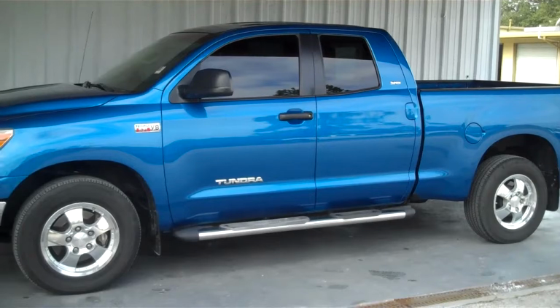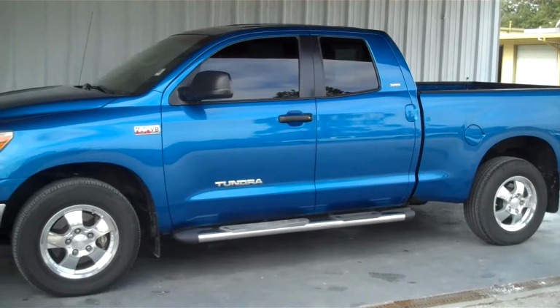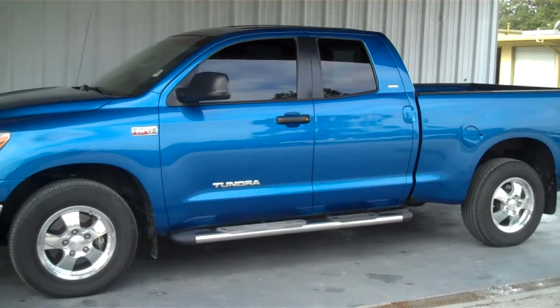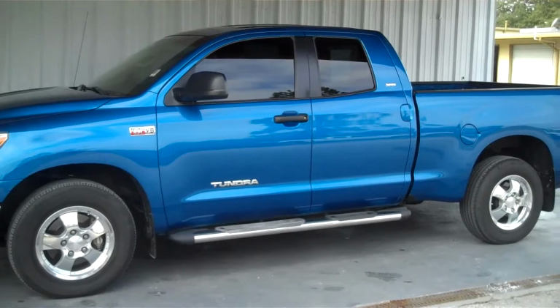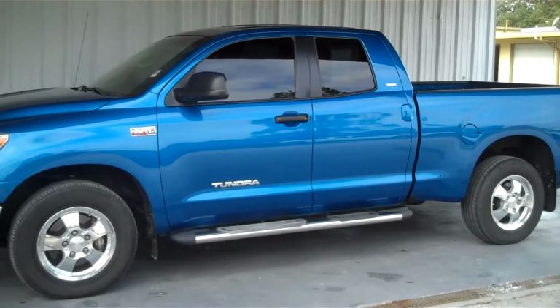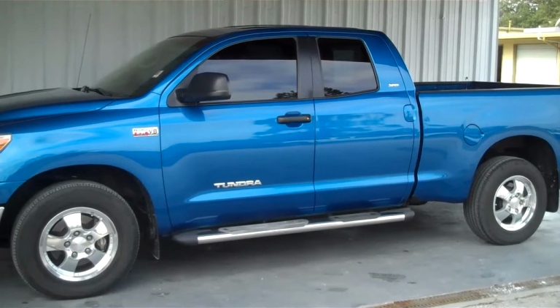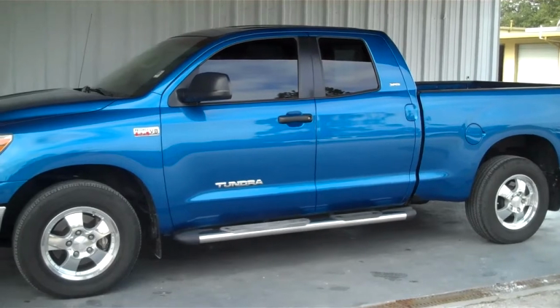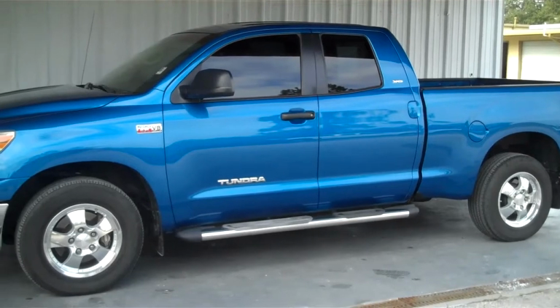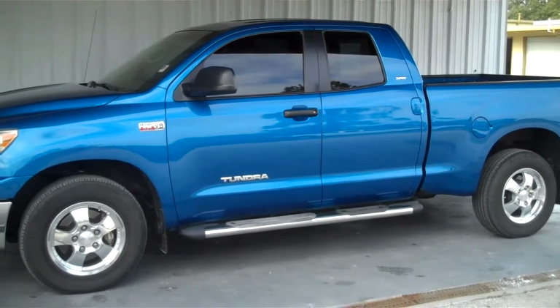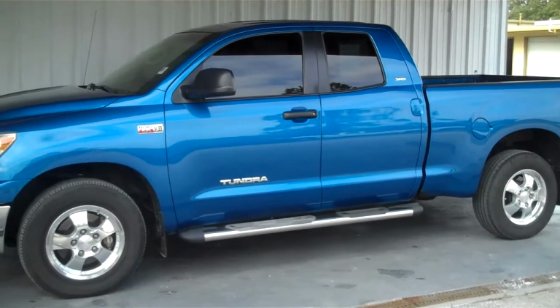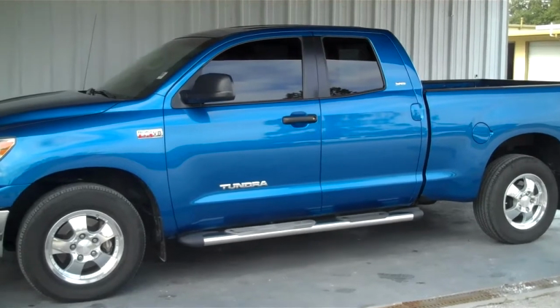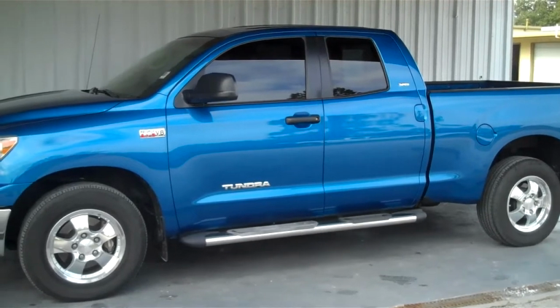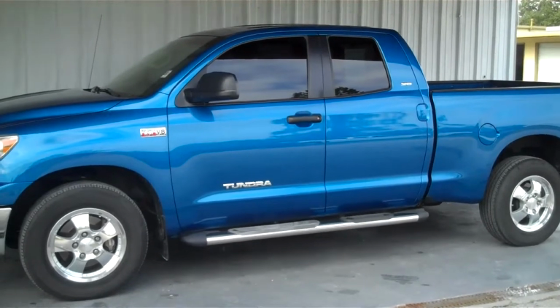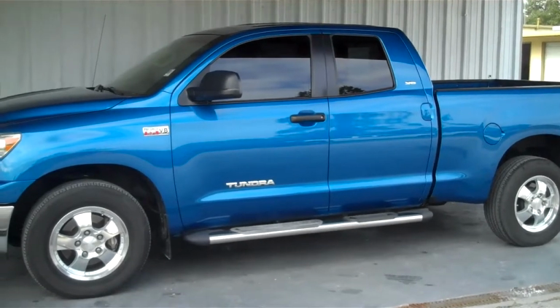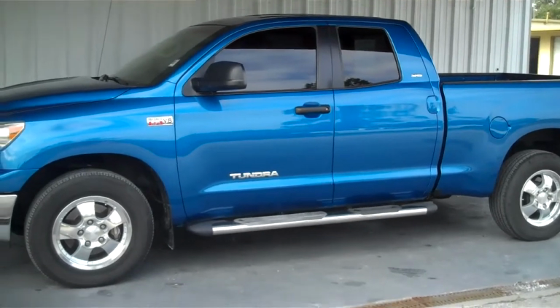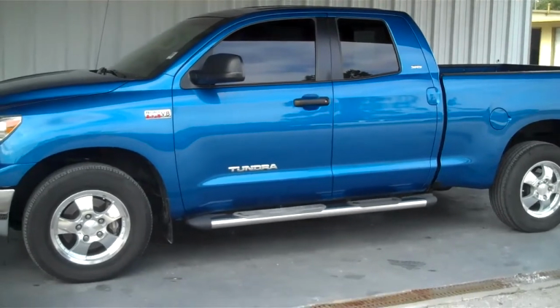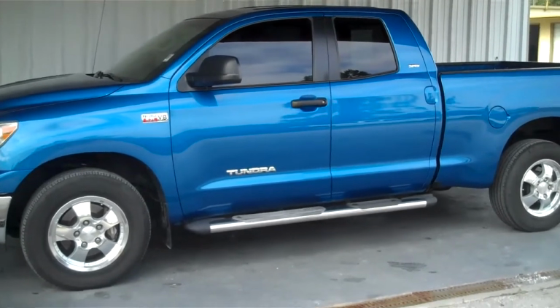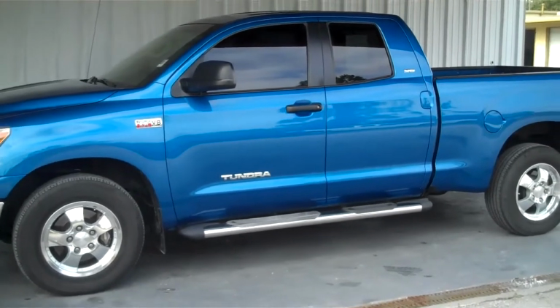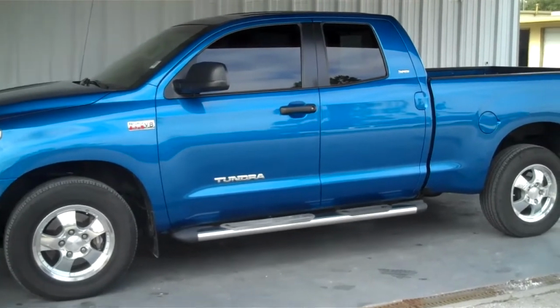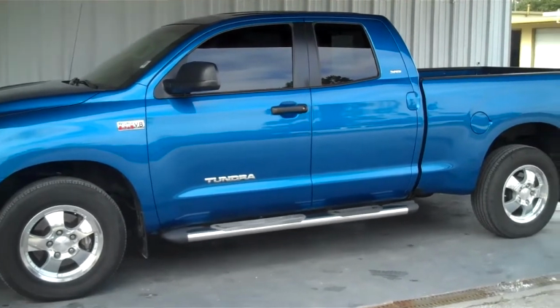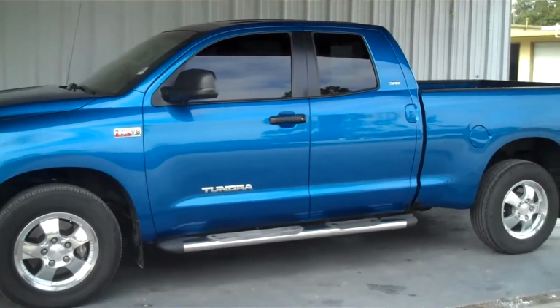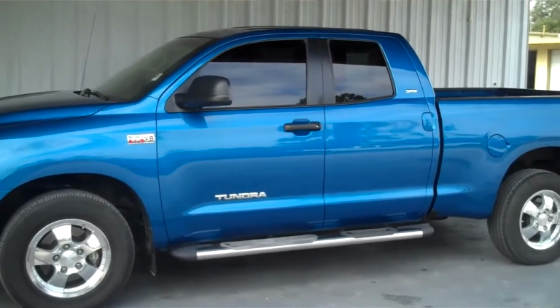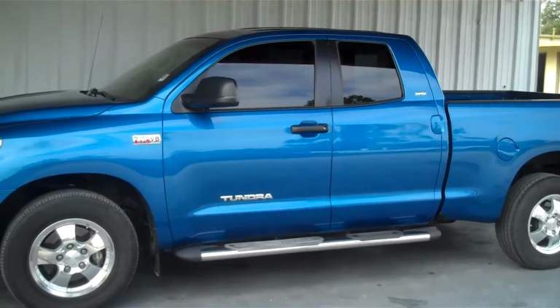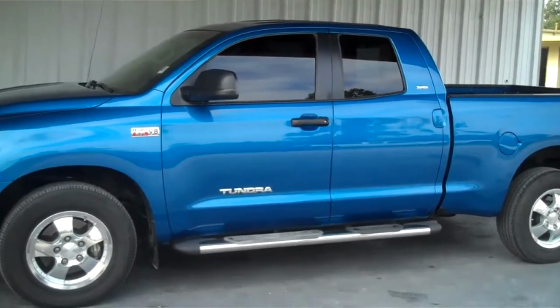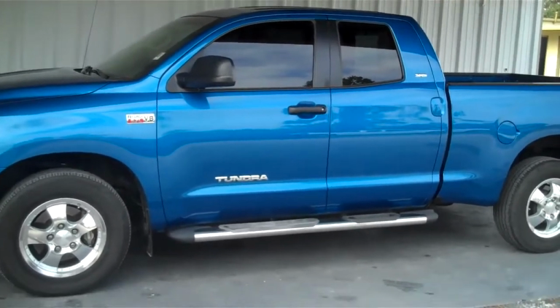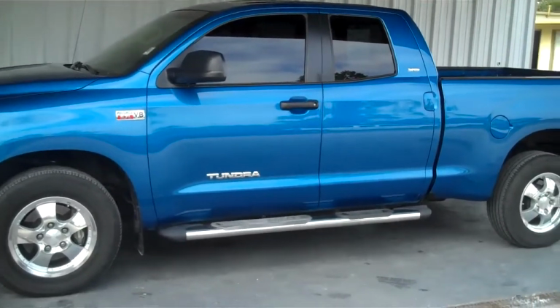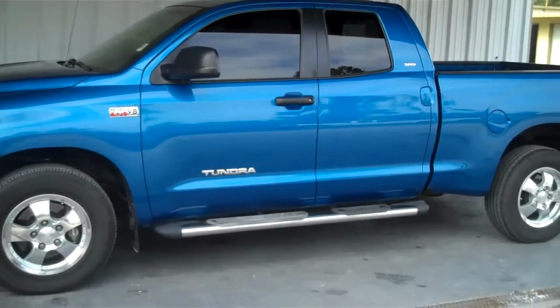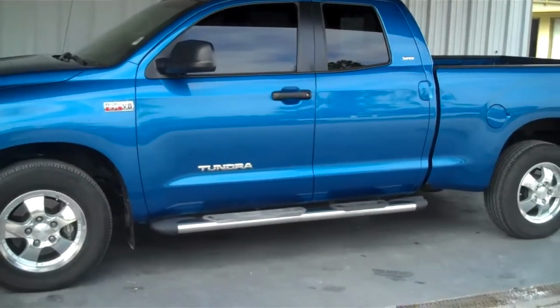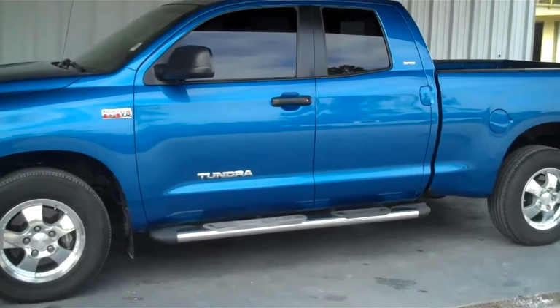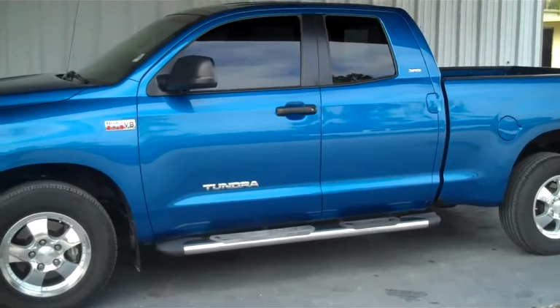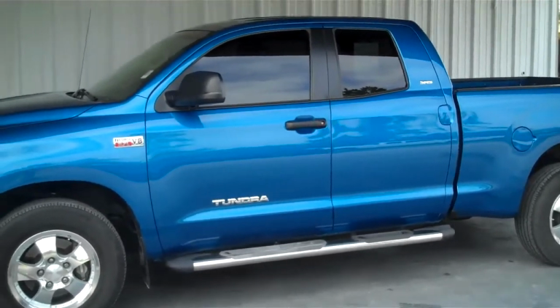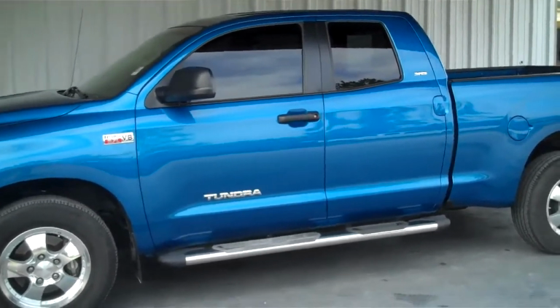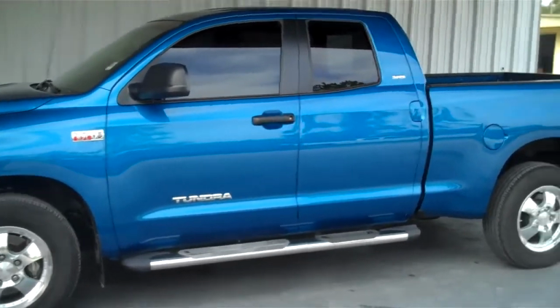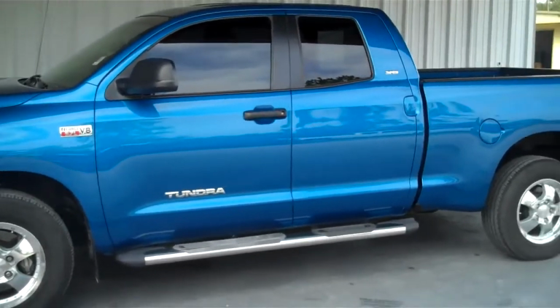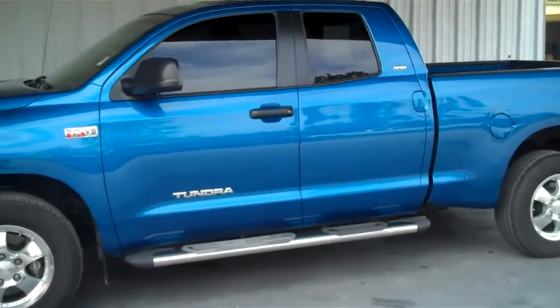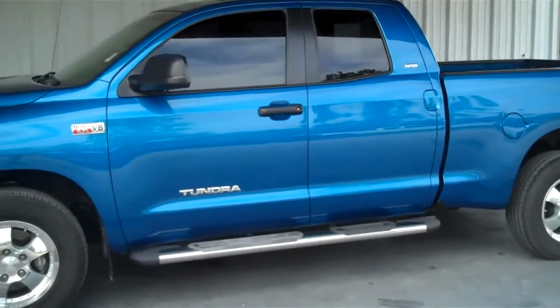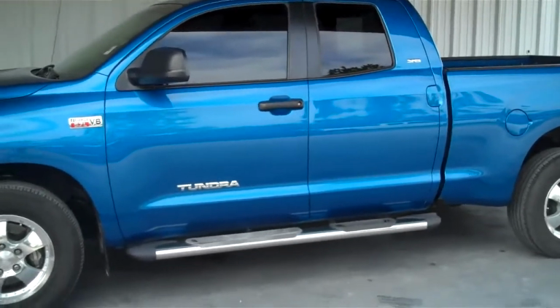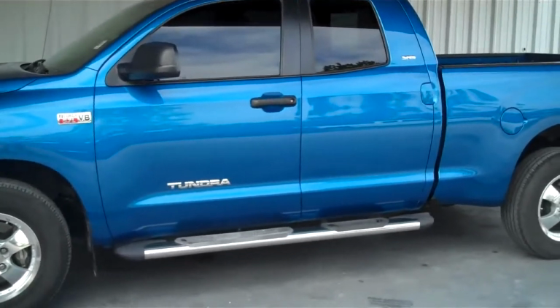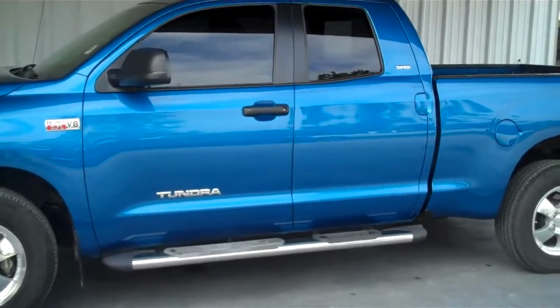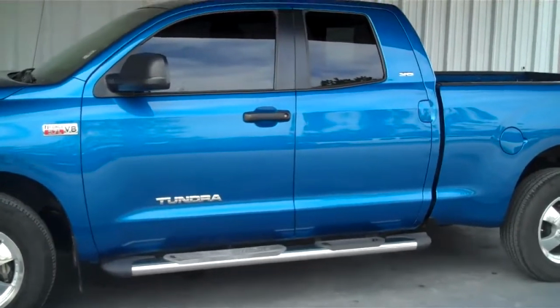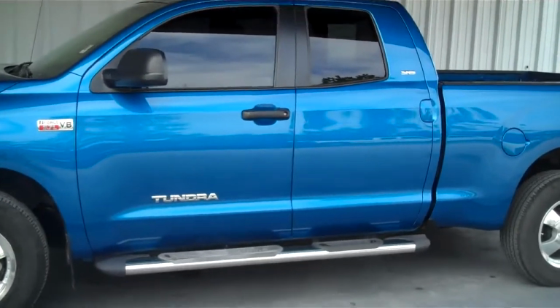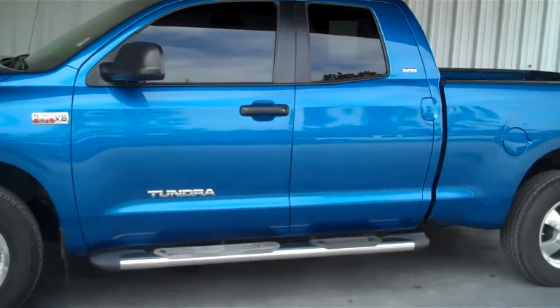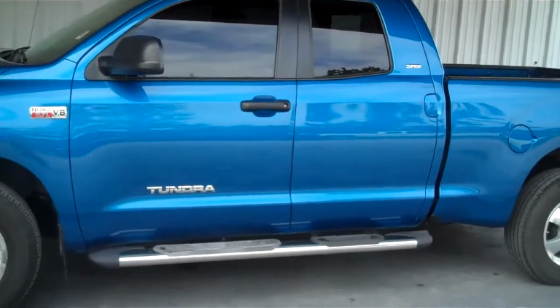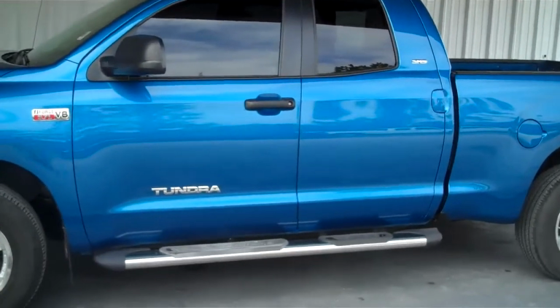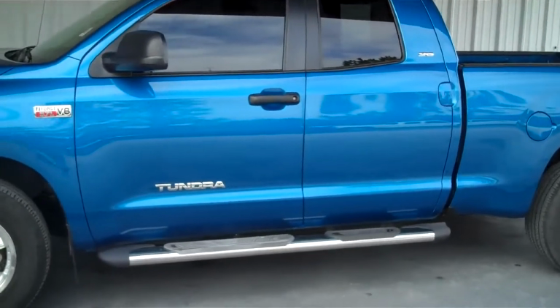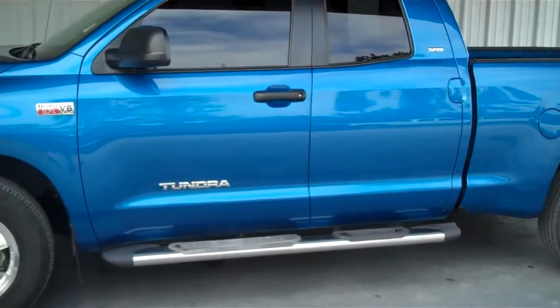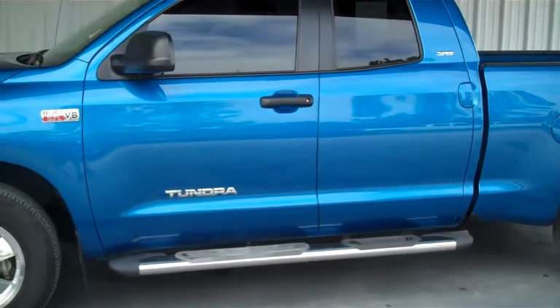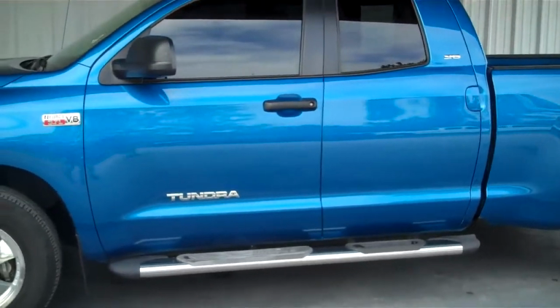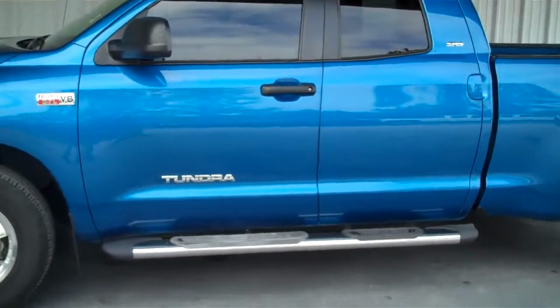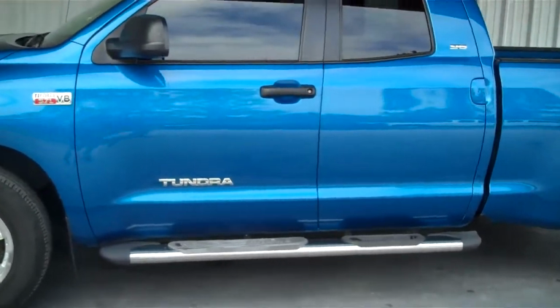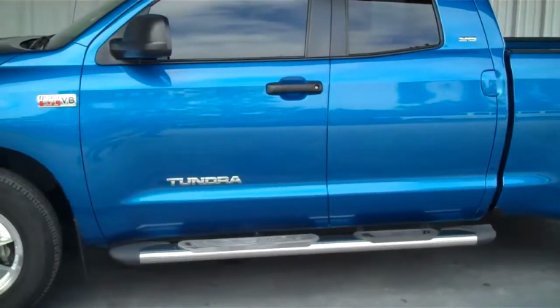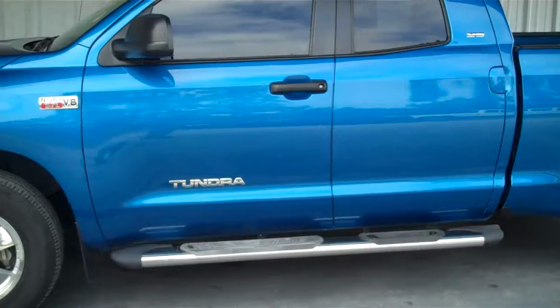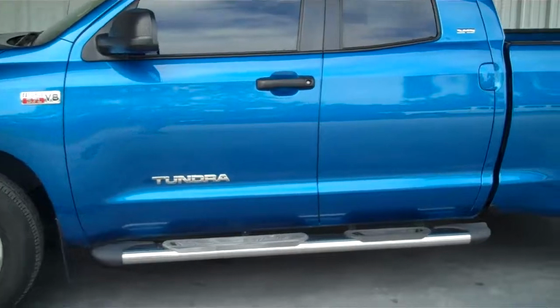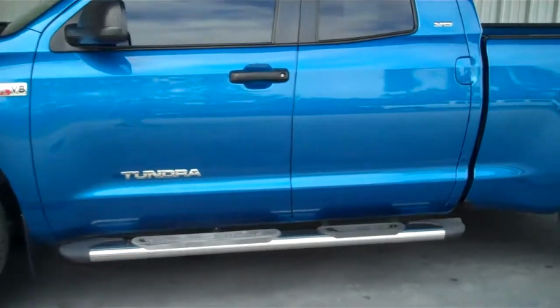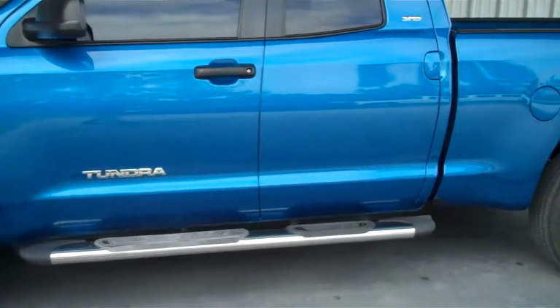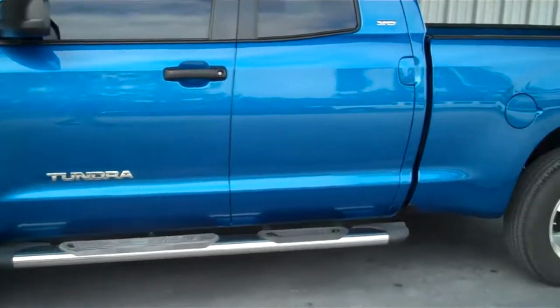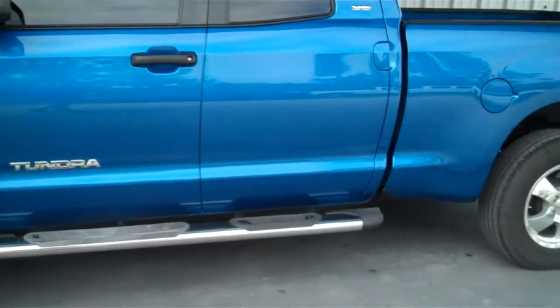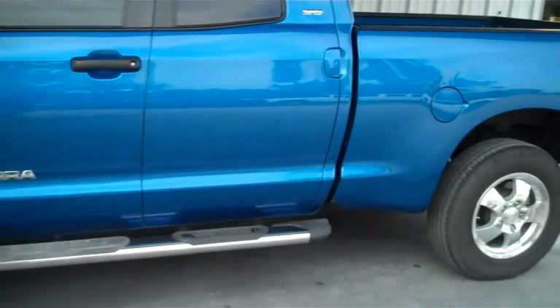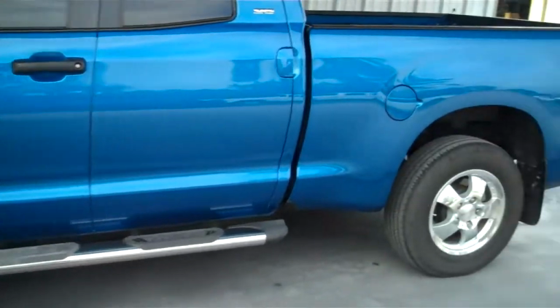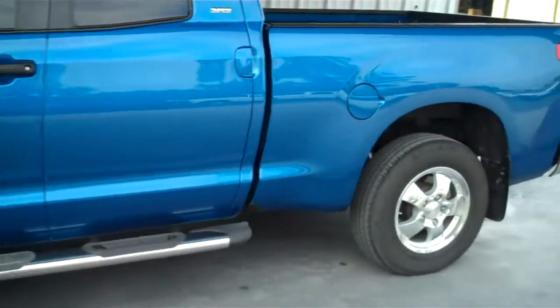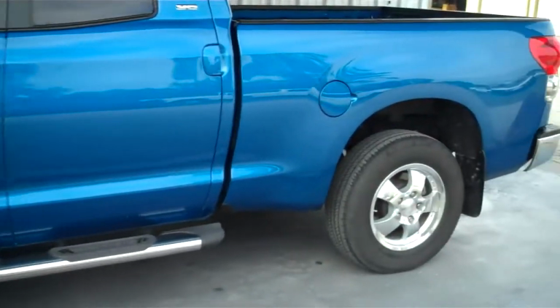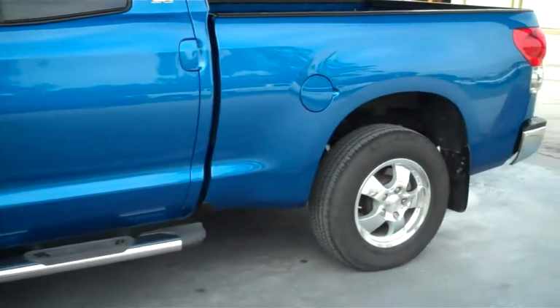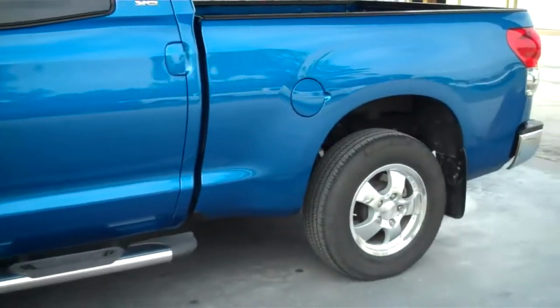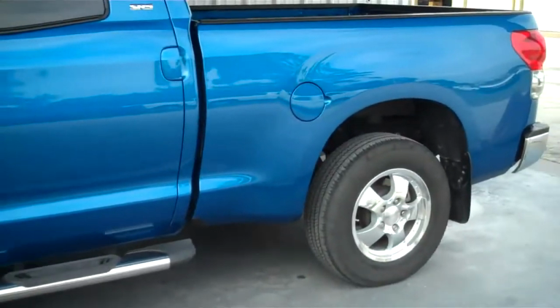Hello, this is Matt with Roundtree Moor in Lake City, Florida. Today I'll be showing you a 2007 Toyota Tundra.